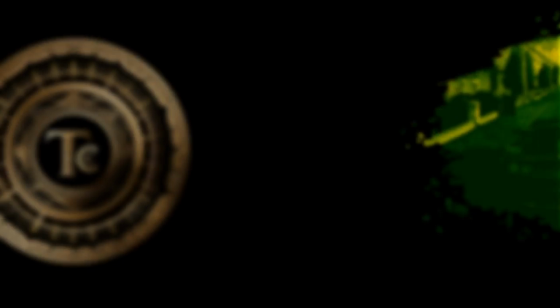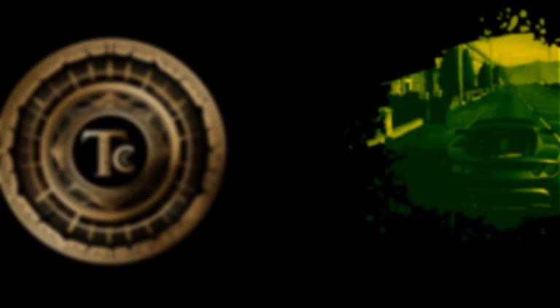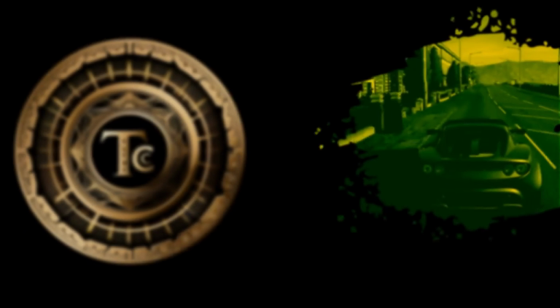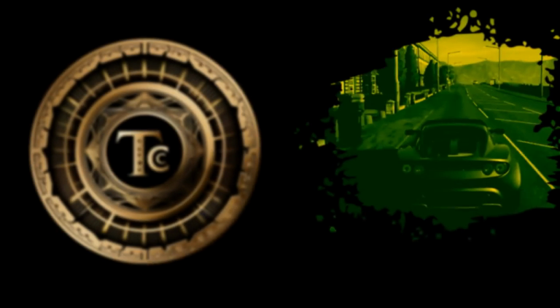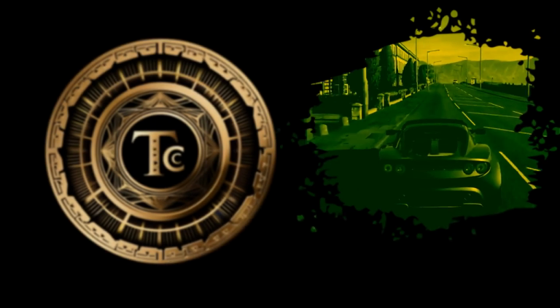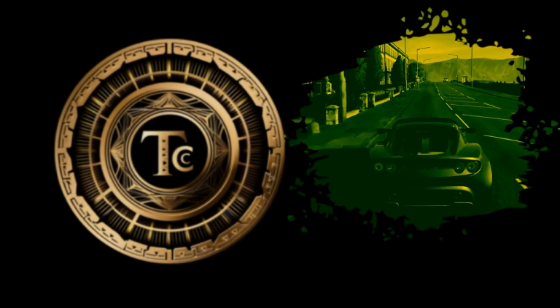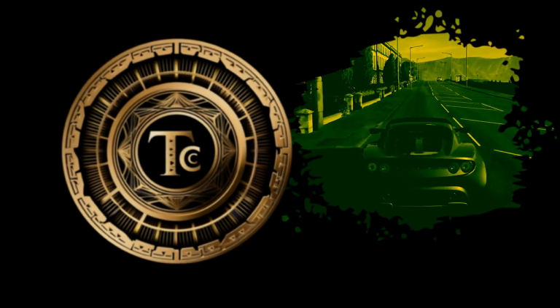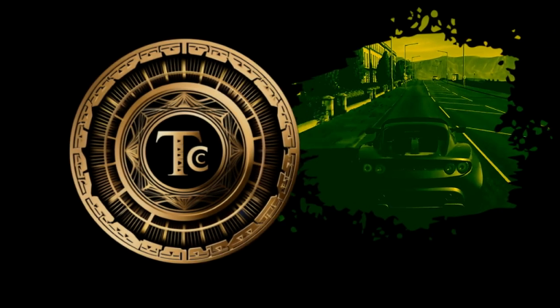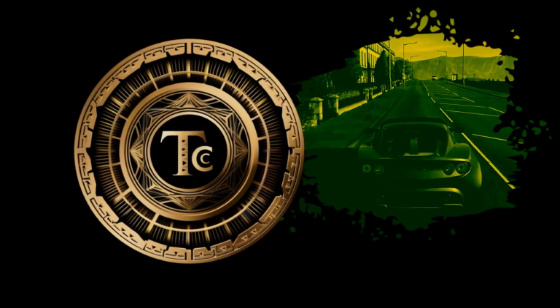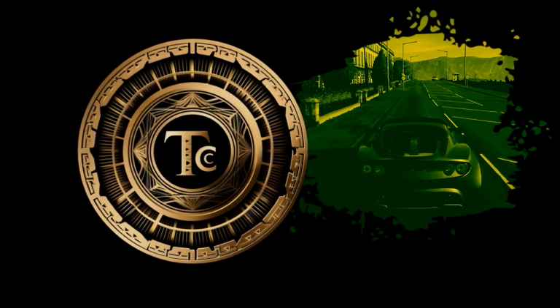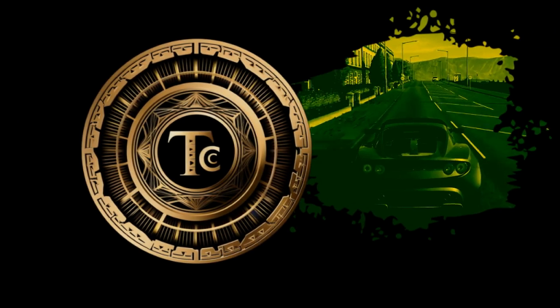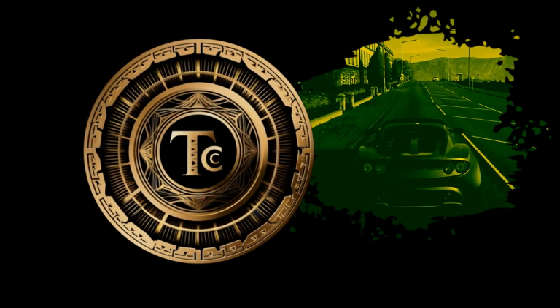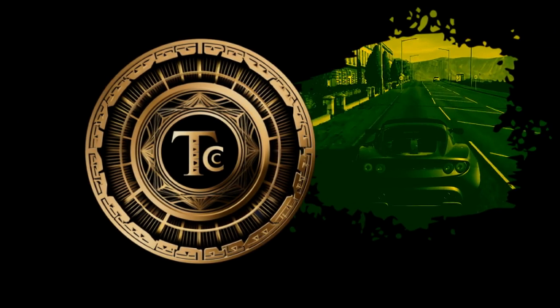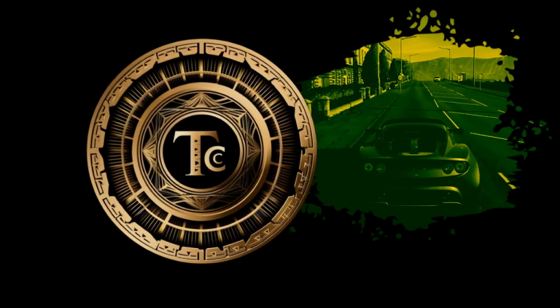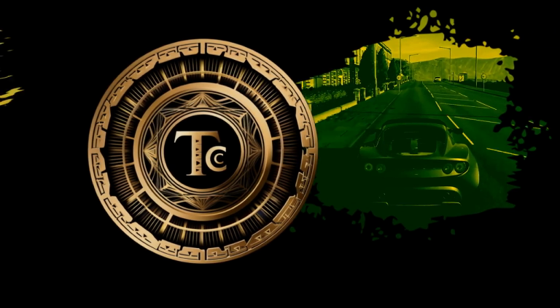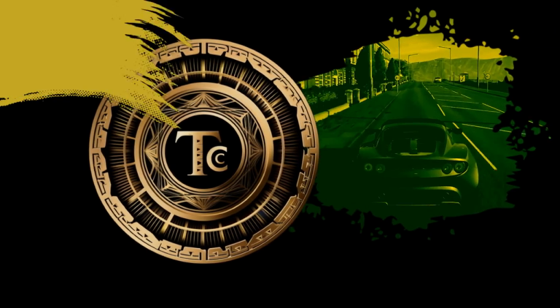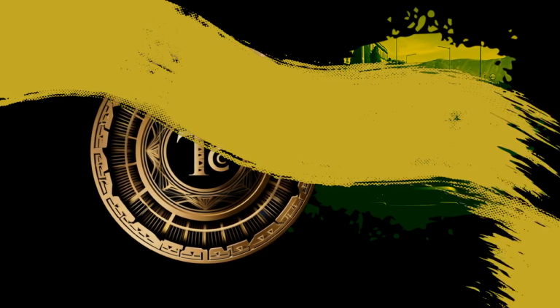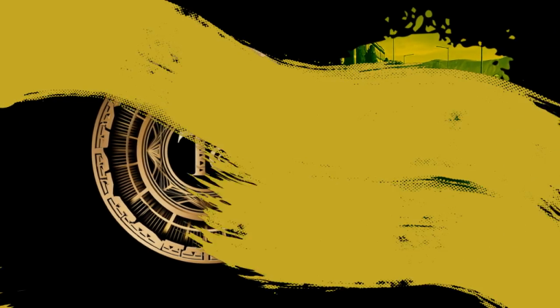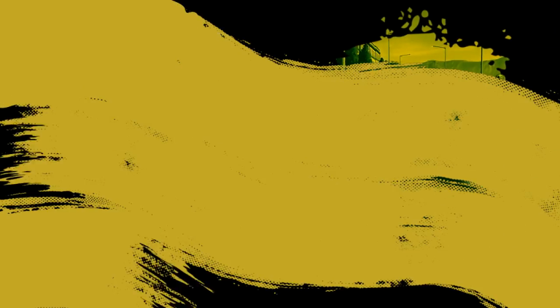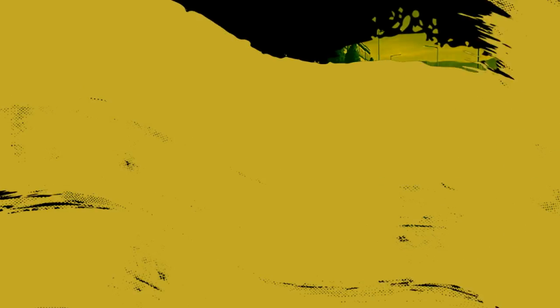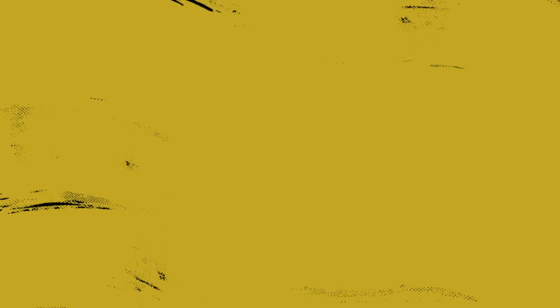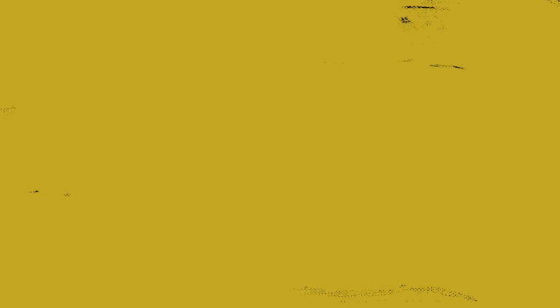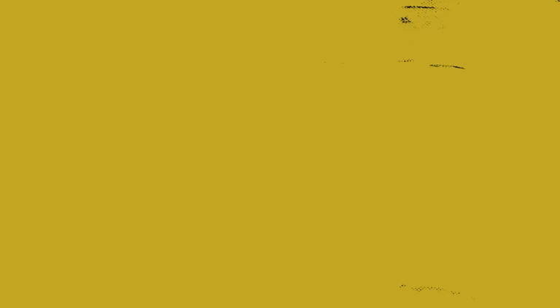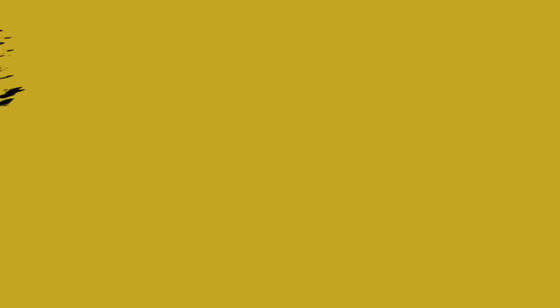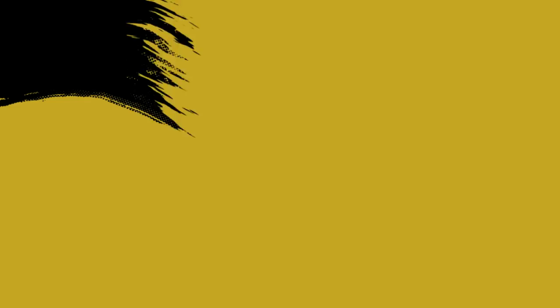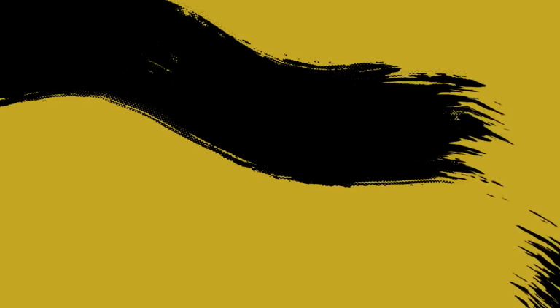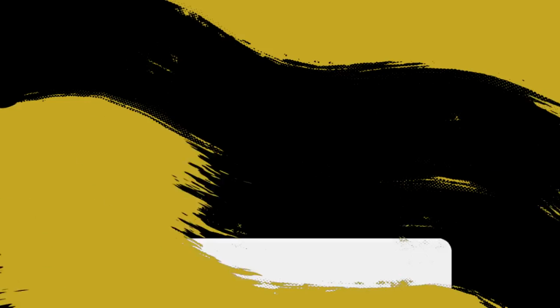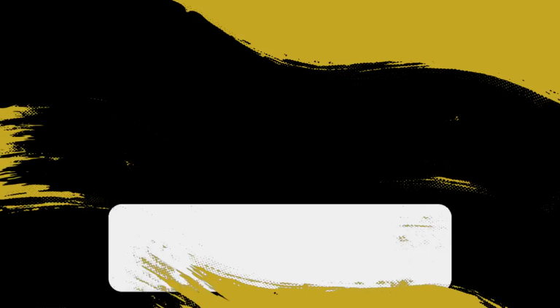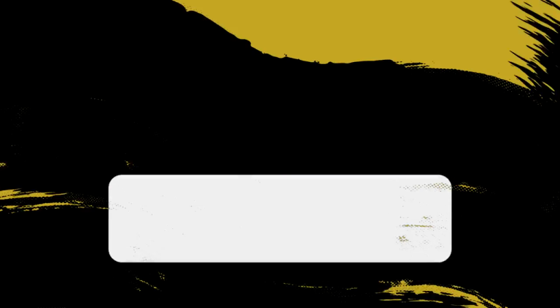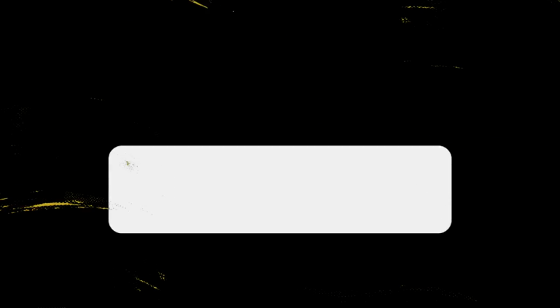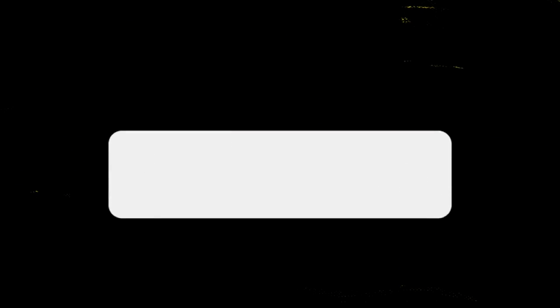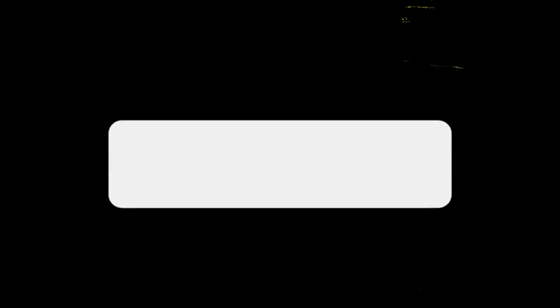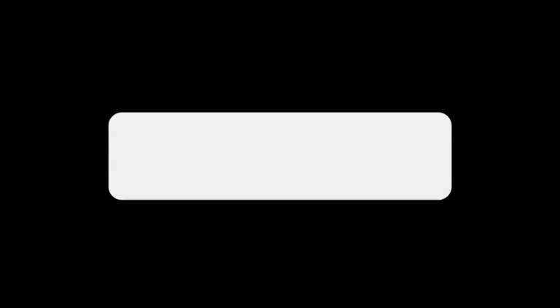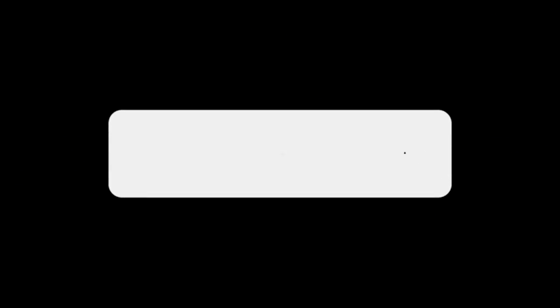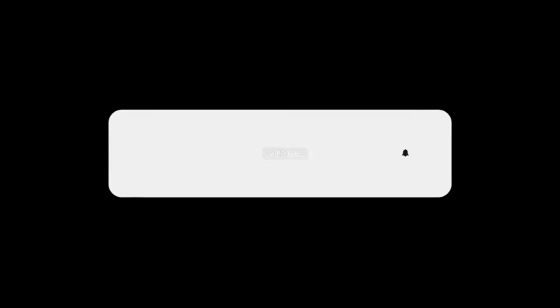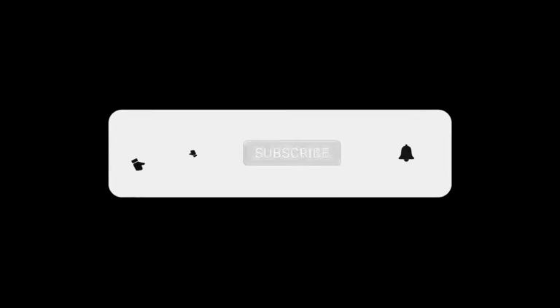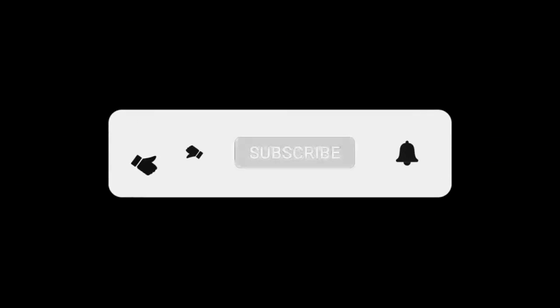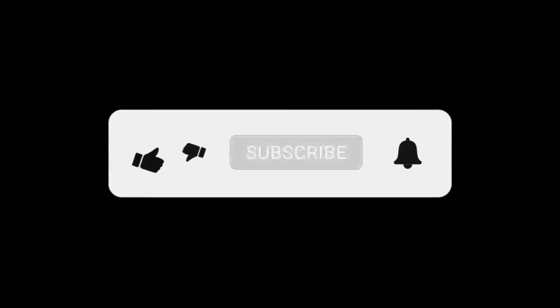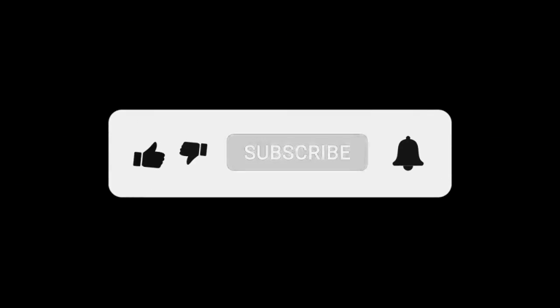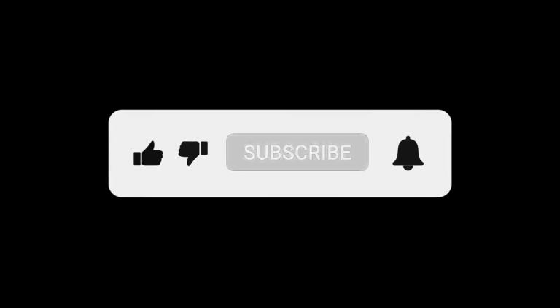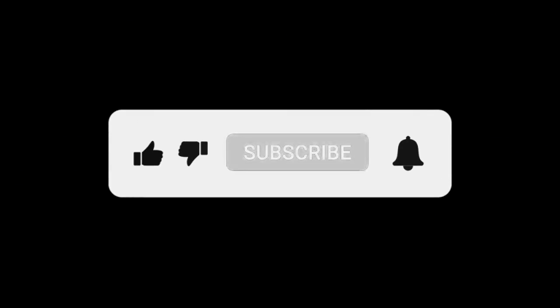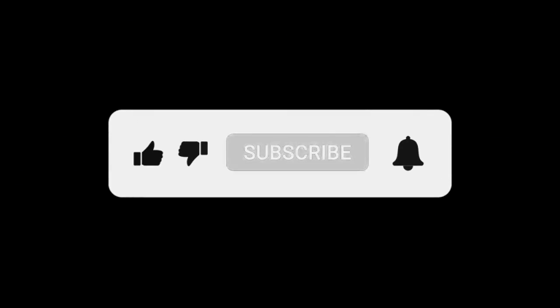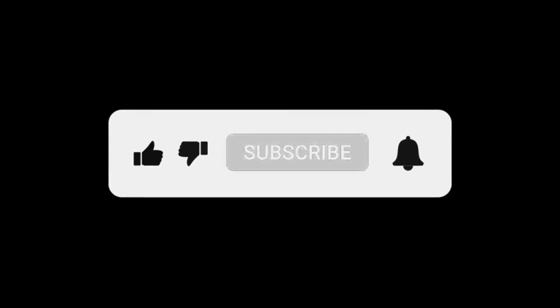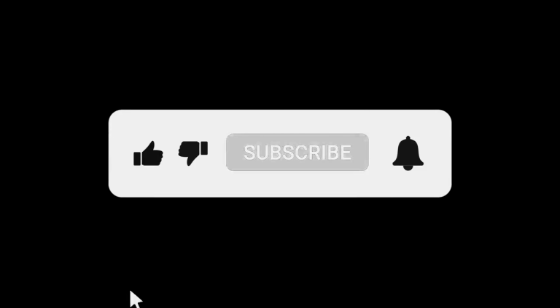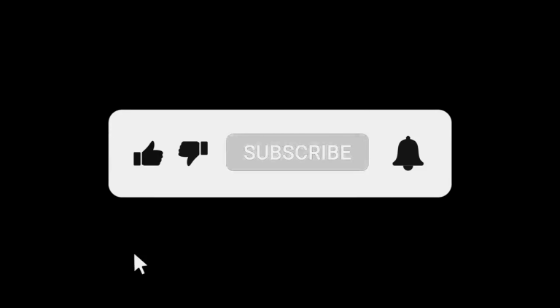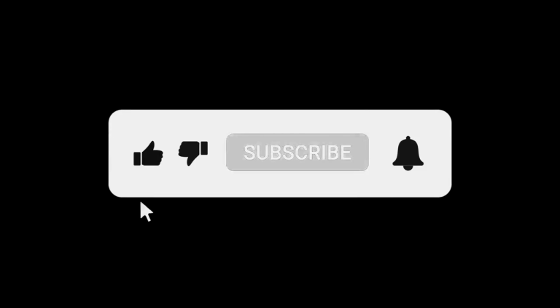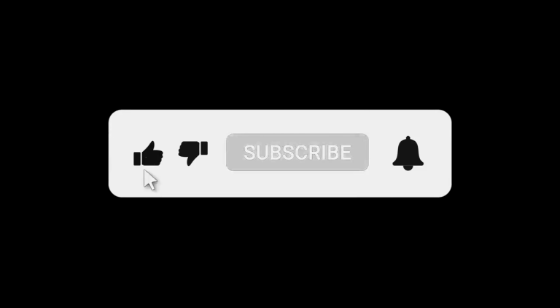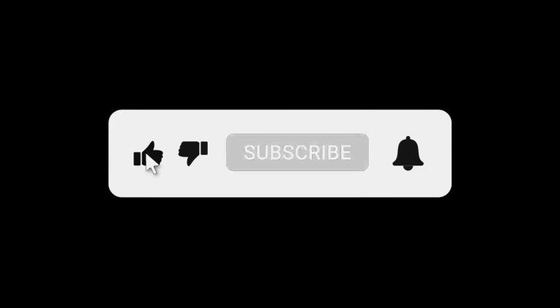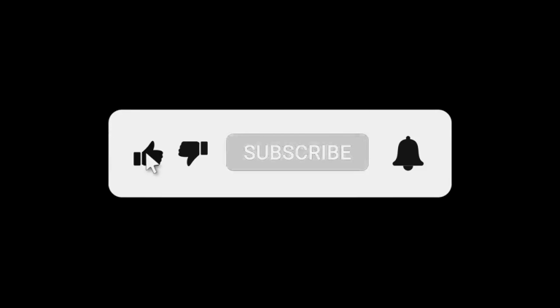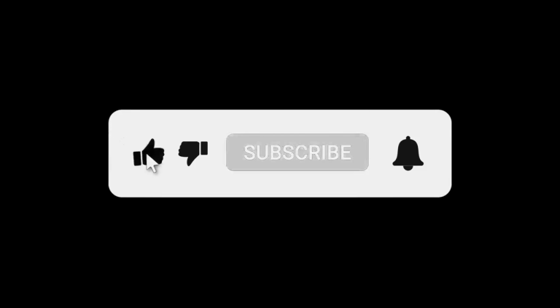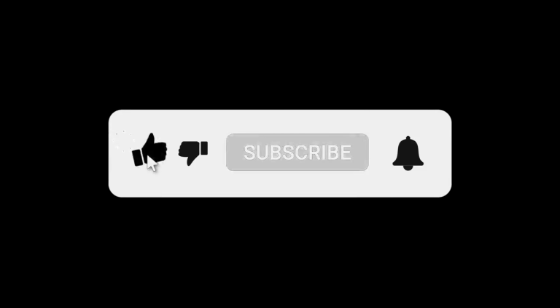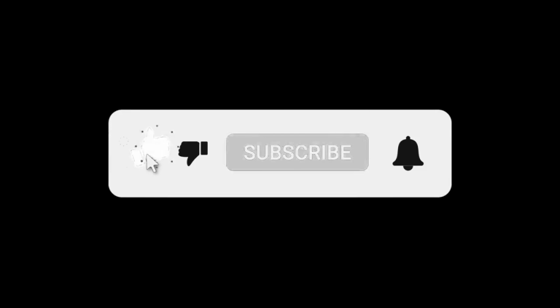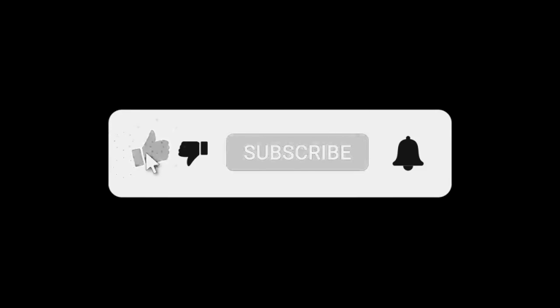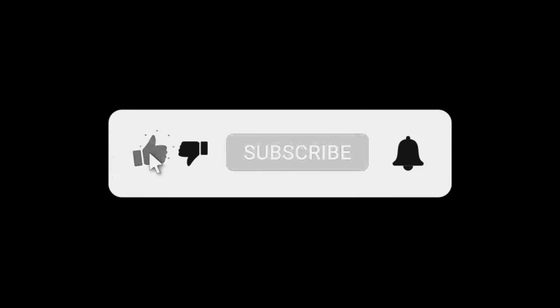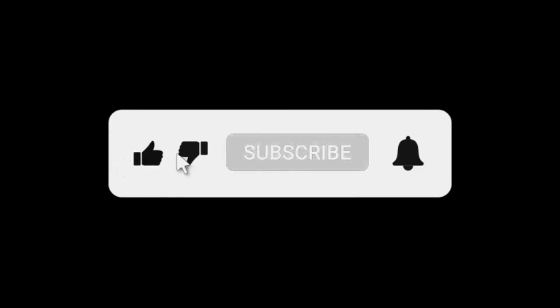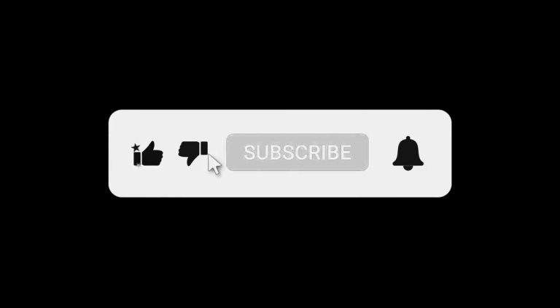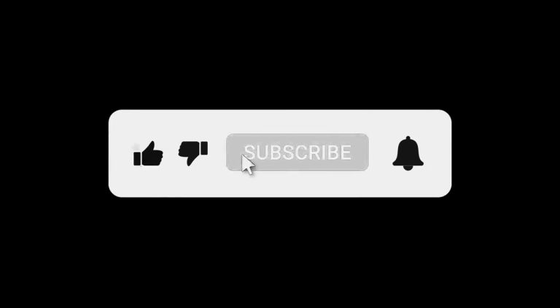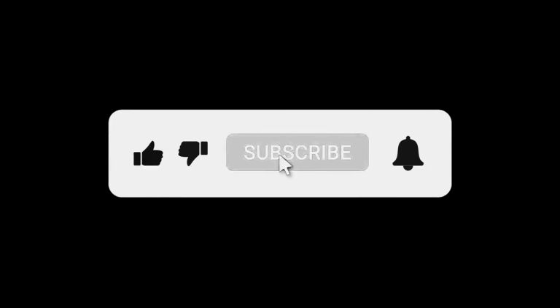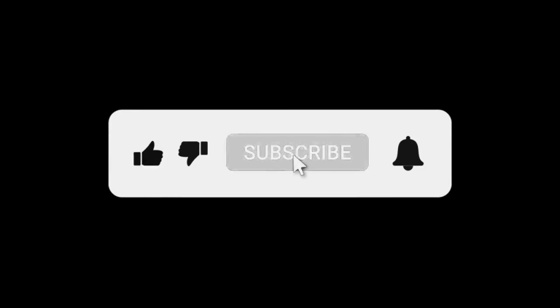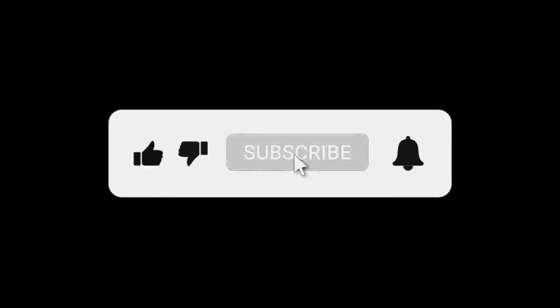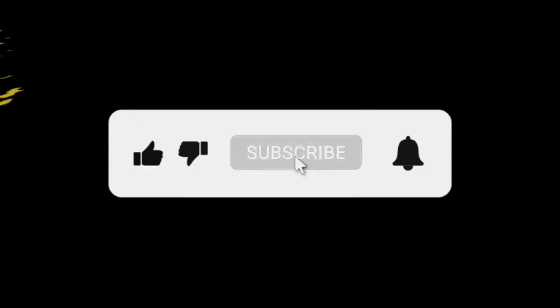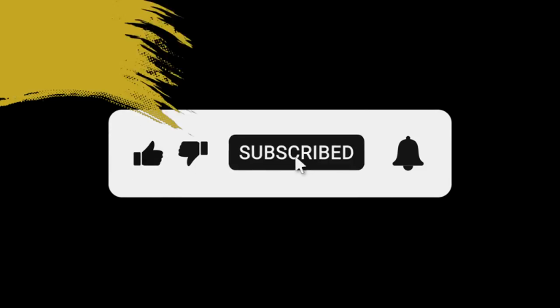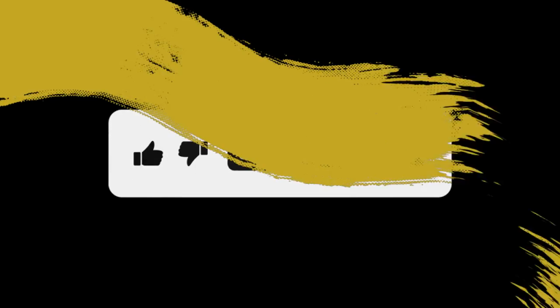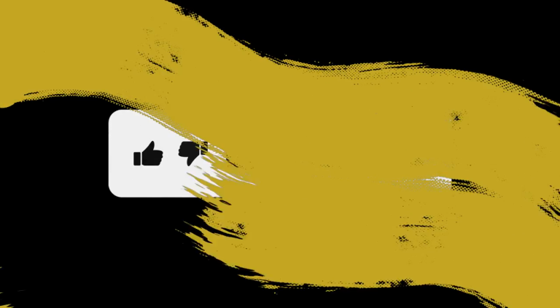Welcome to The Car Crypt. Watch, comment, like, subscribe and hit the bell for more content from The Crypt.